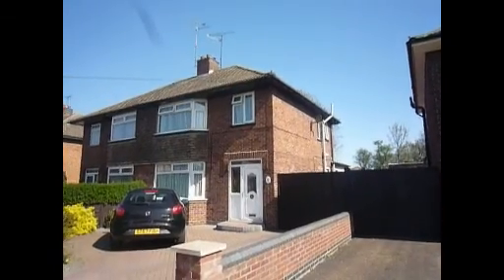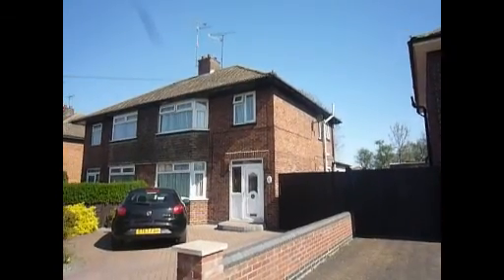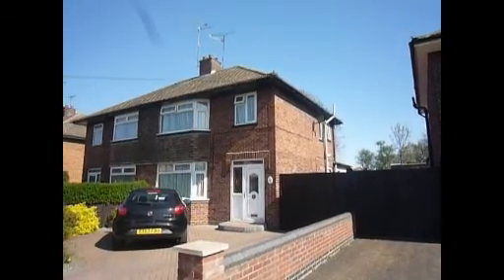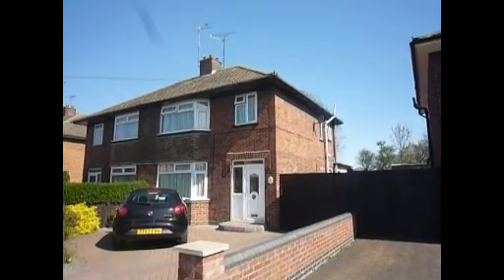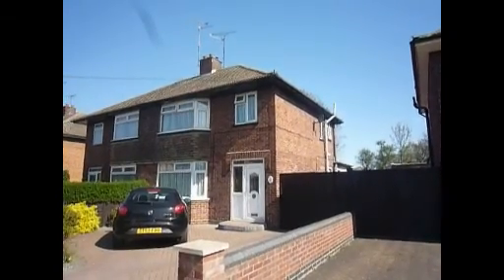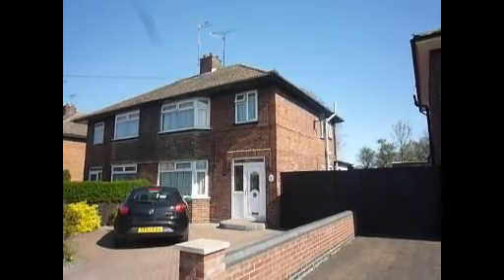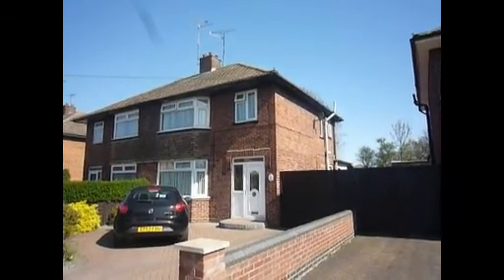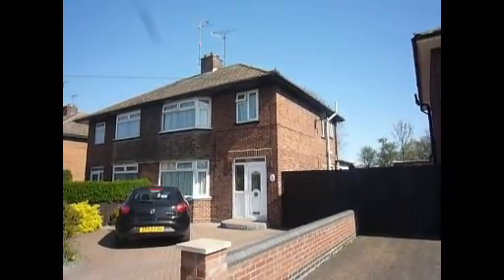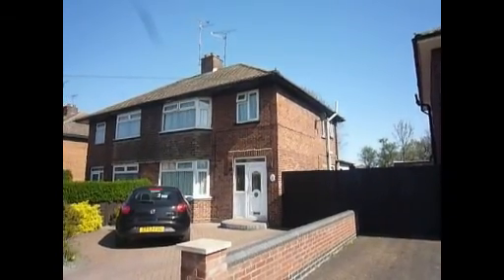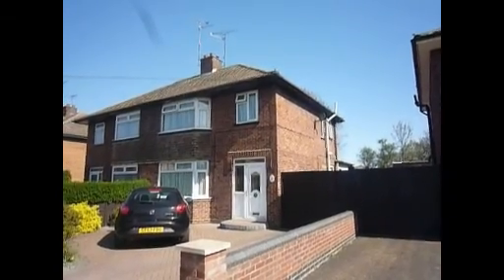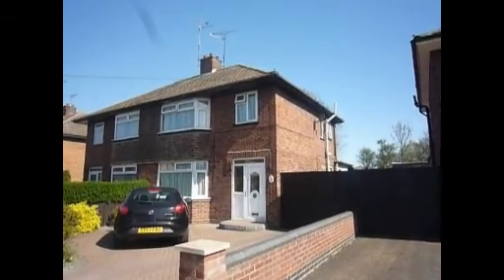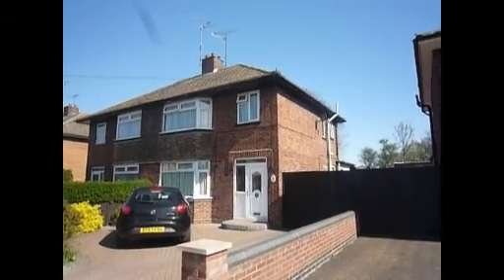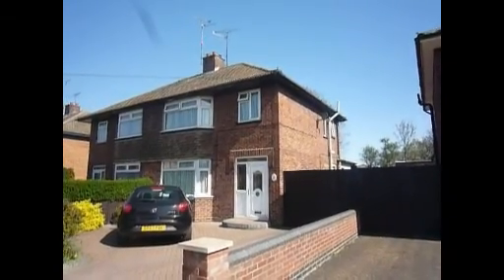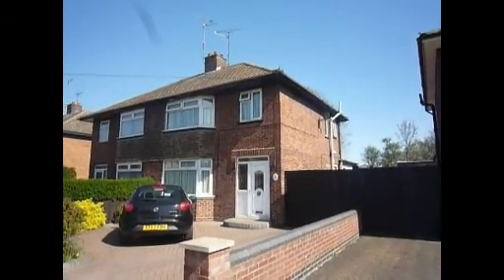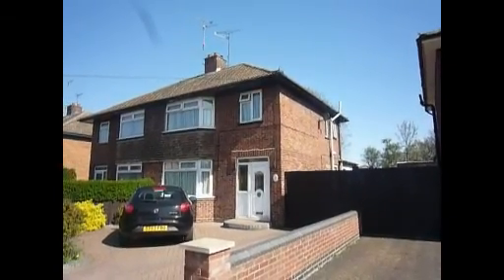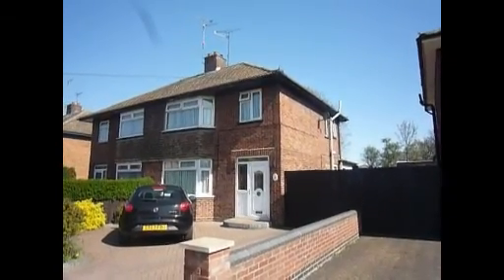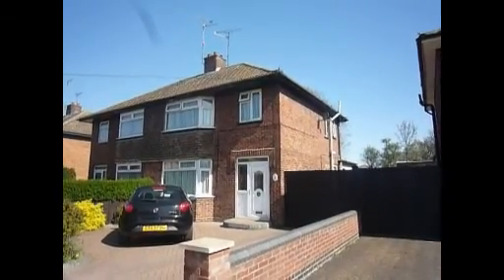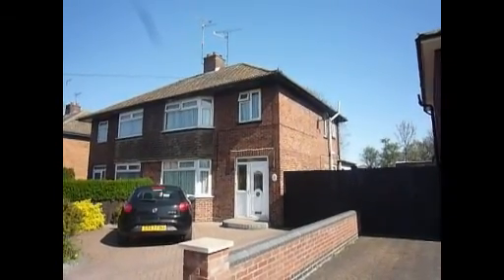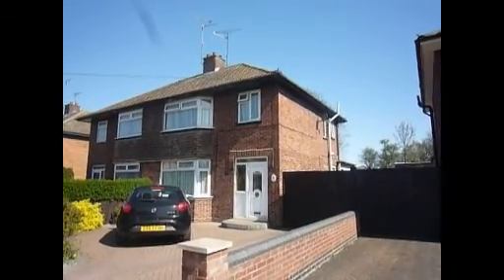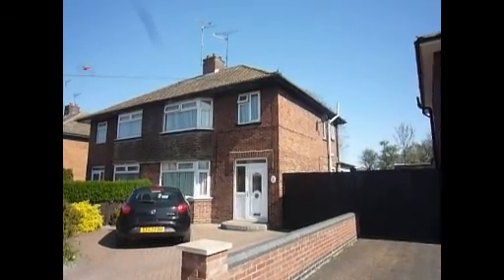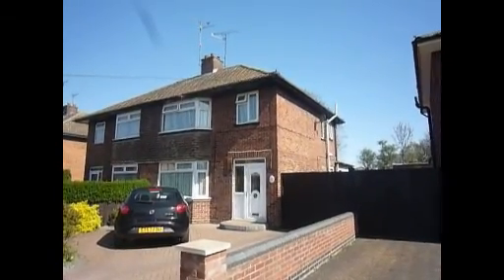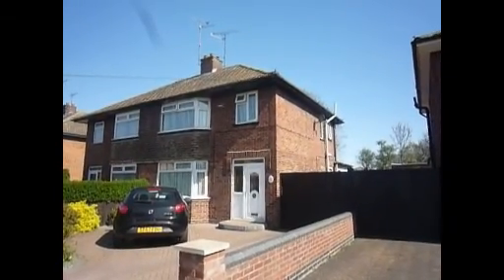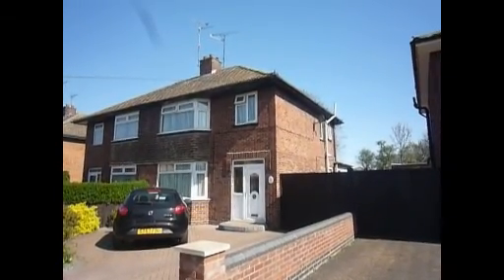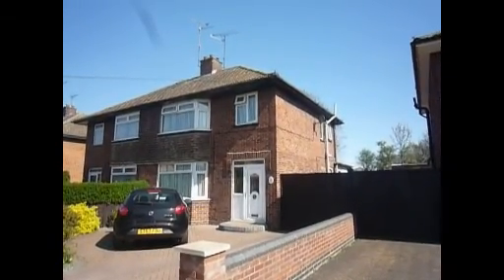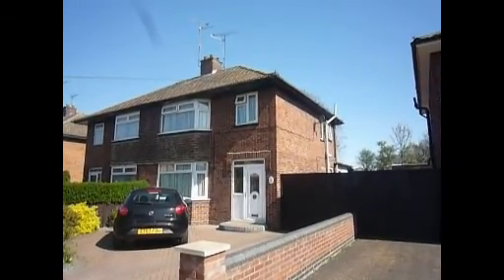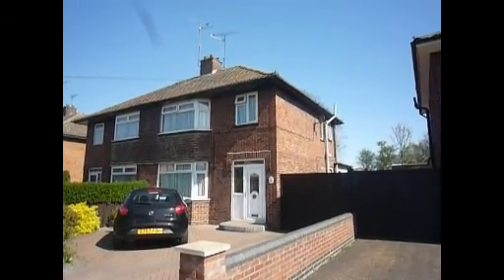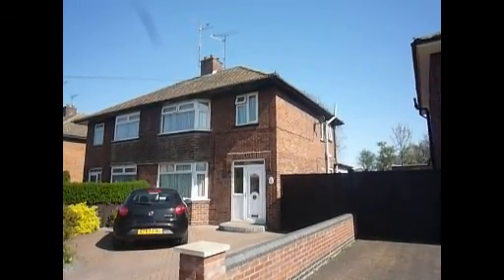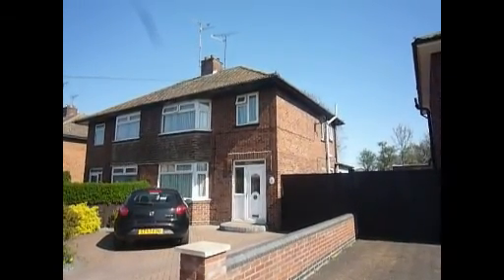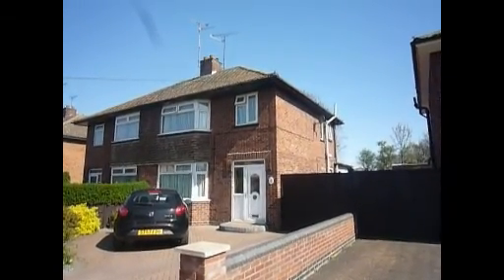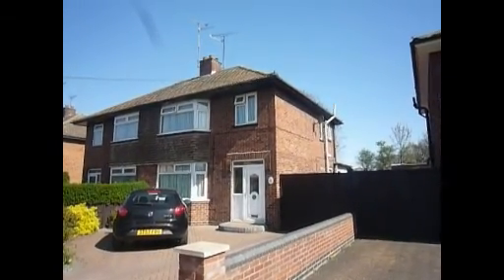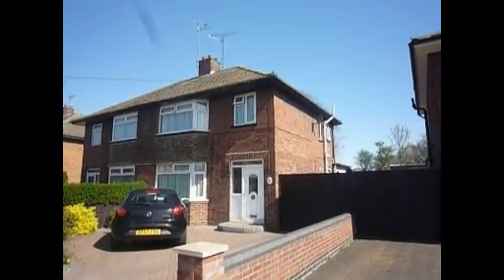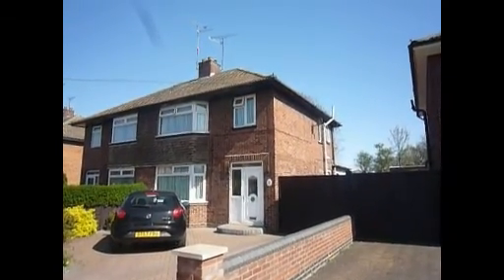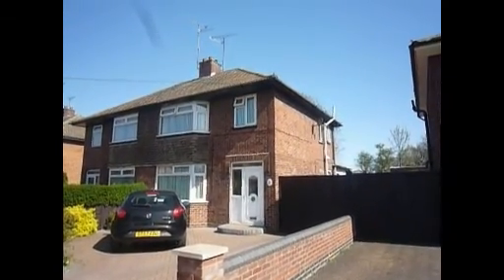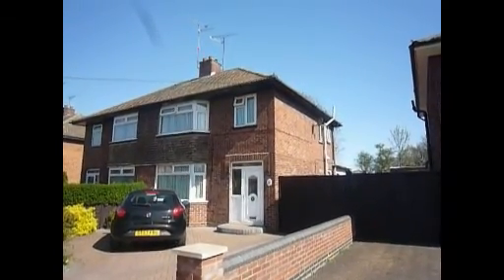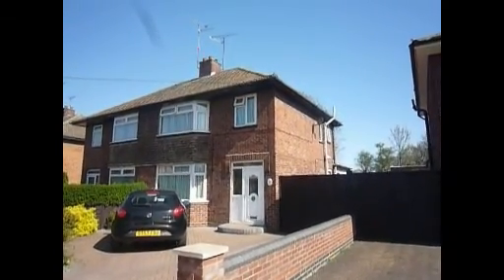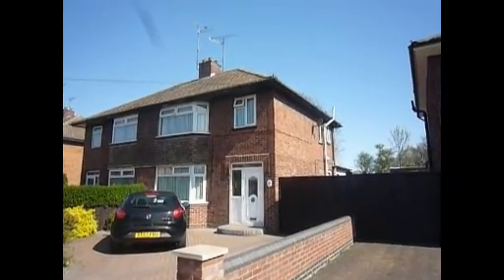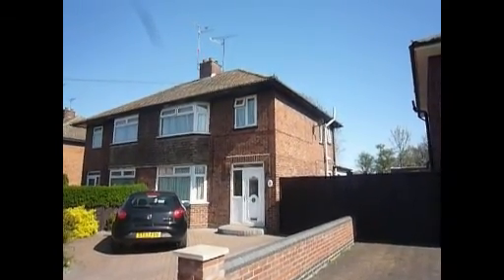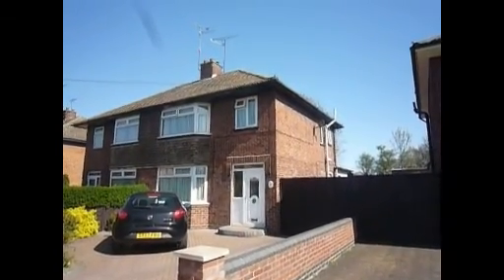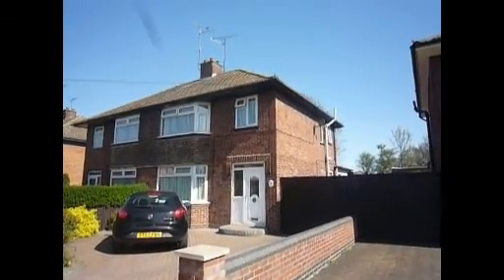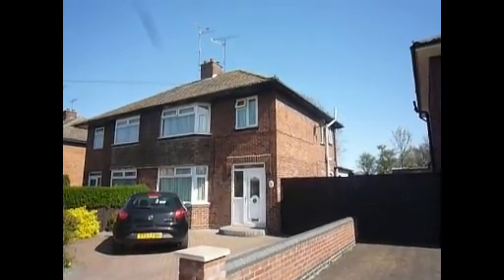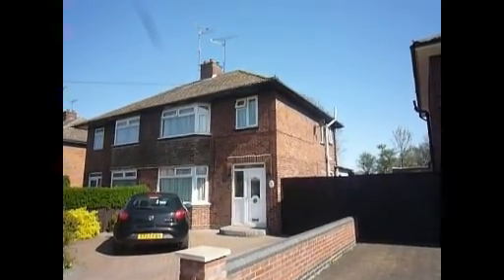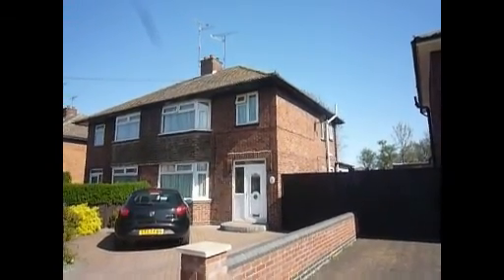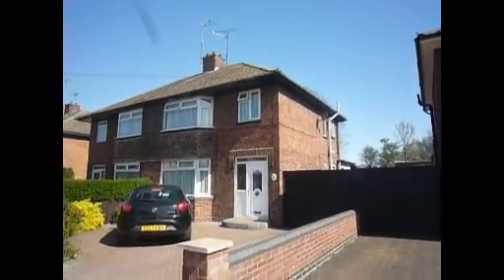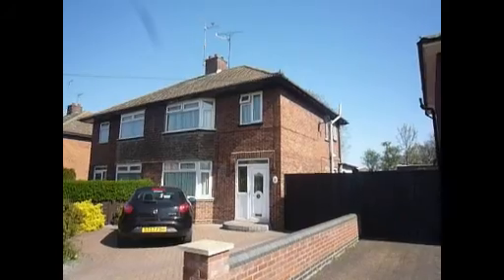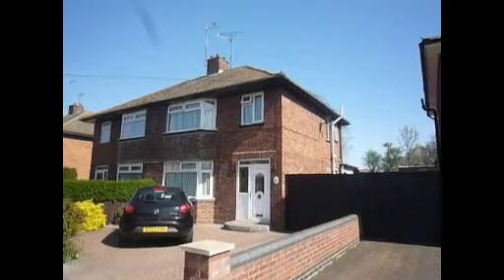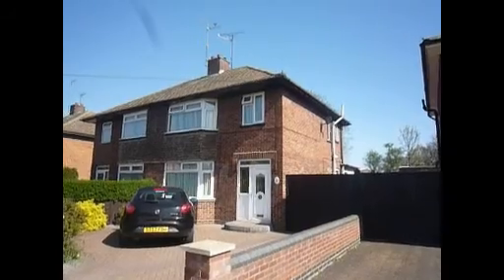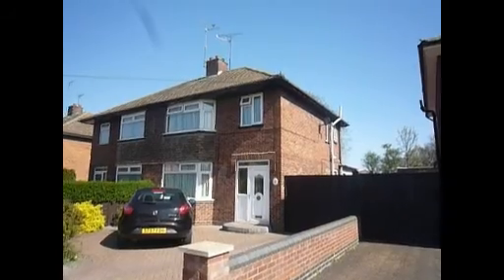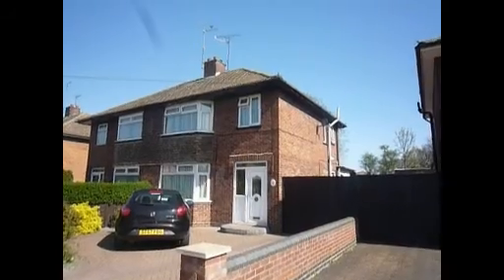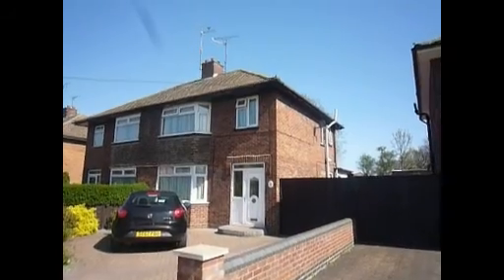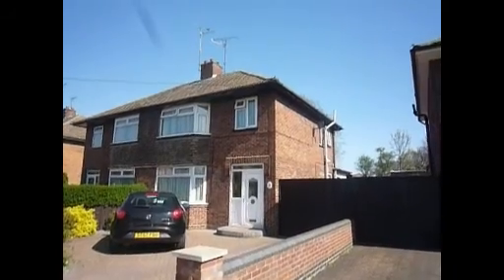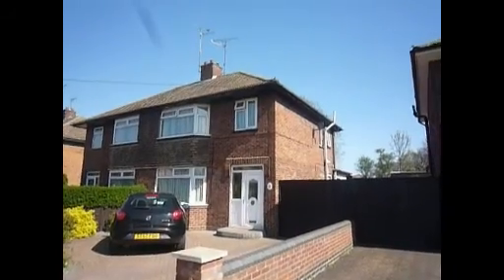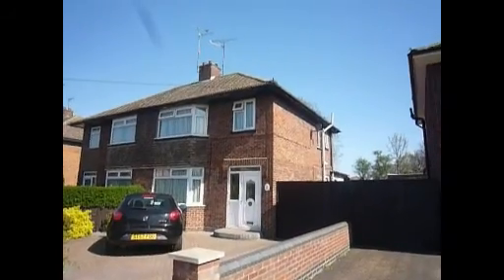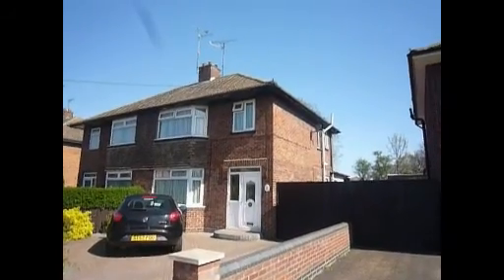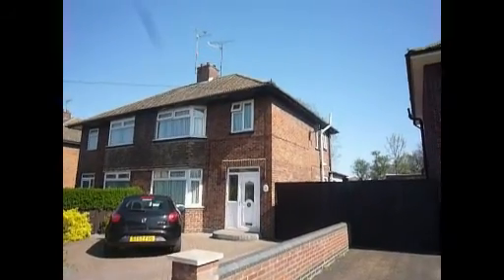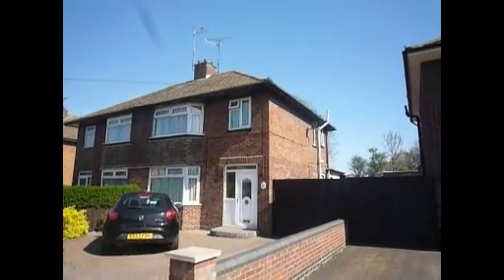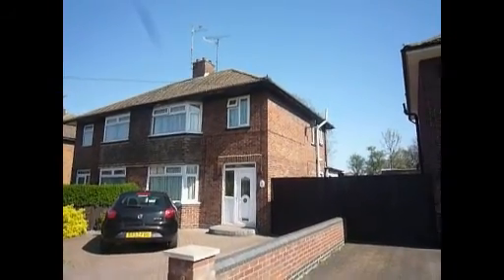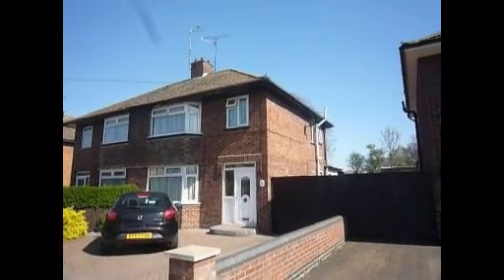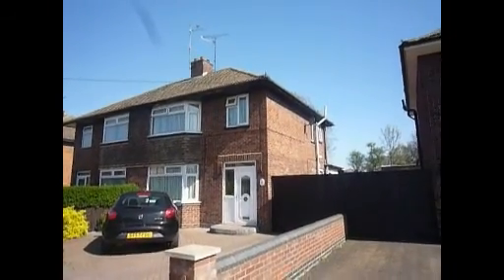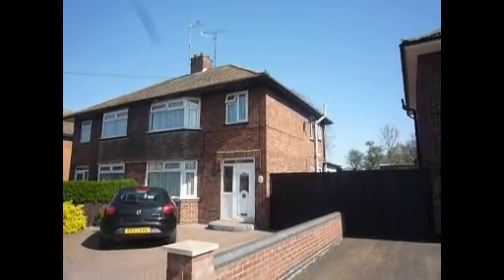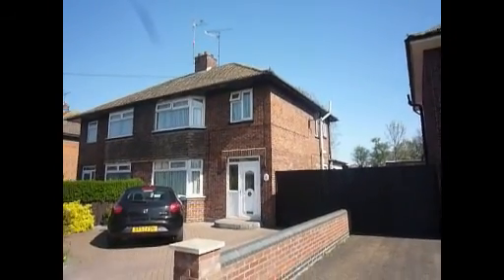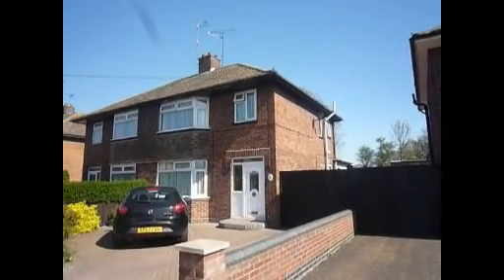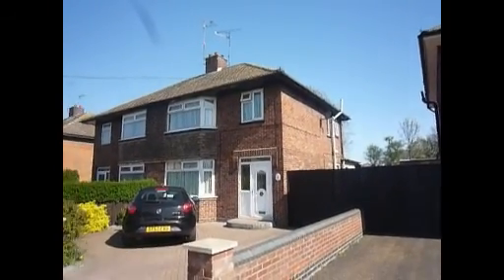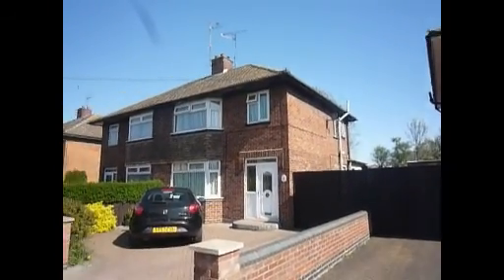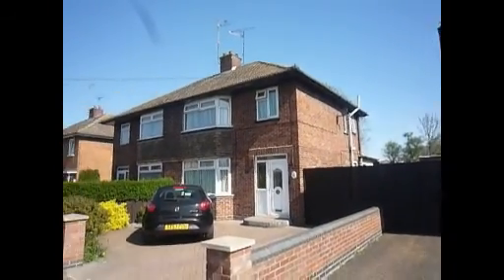This is the walkthrough movie for Franklin Crescent, a three bedroom semi-detached property located close to a local supermarket.